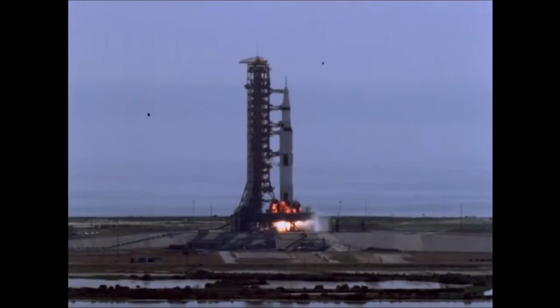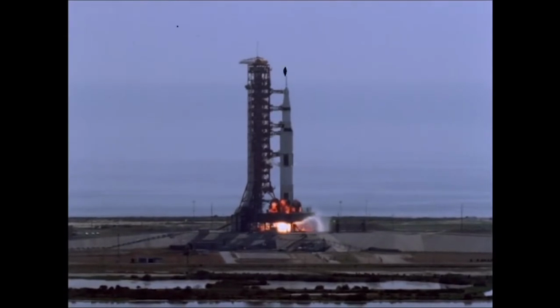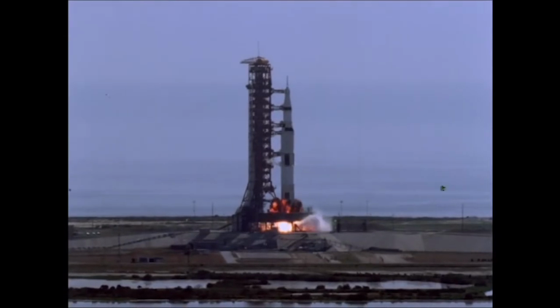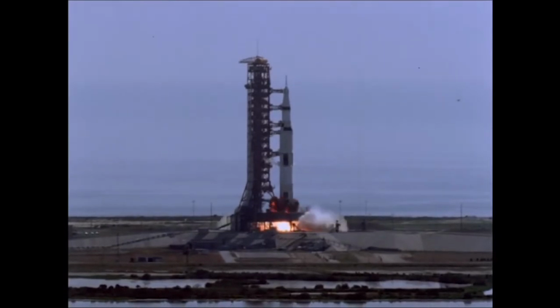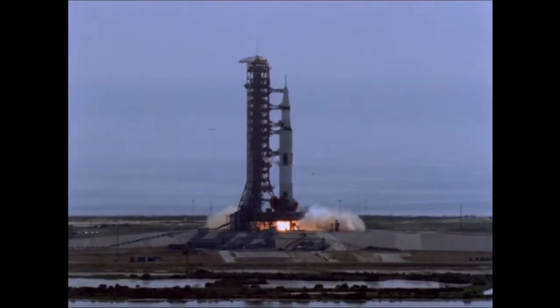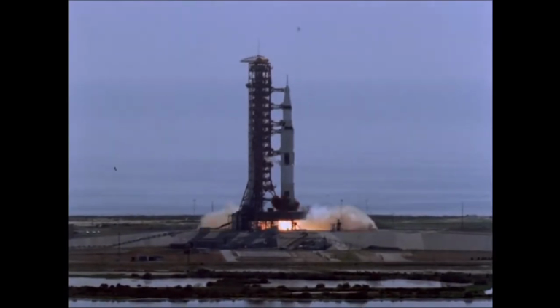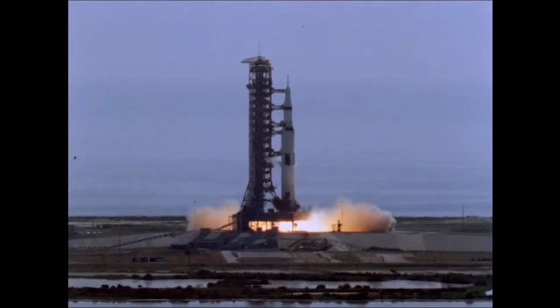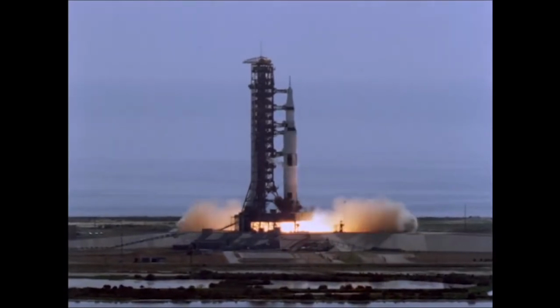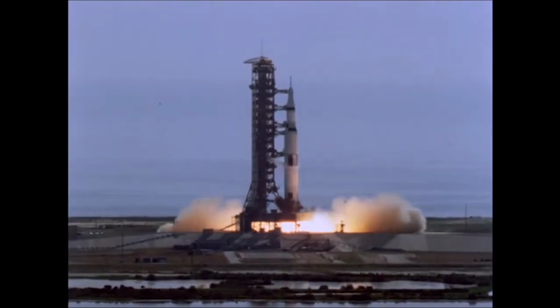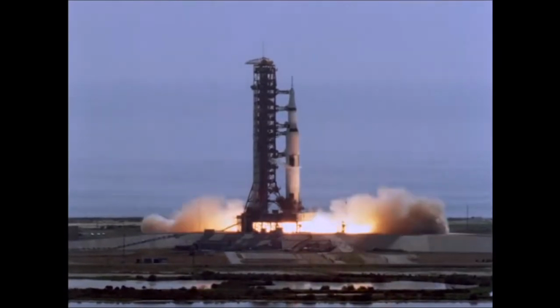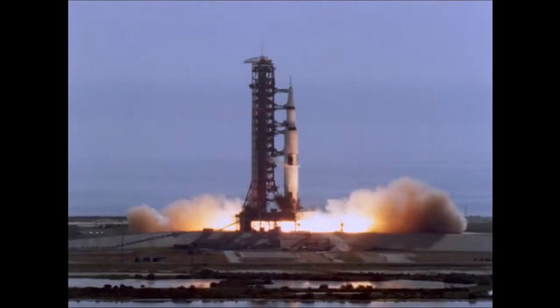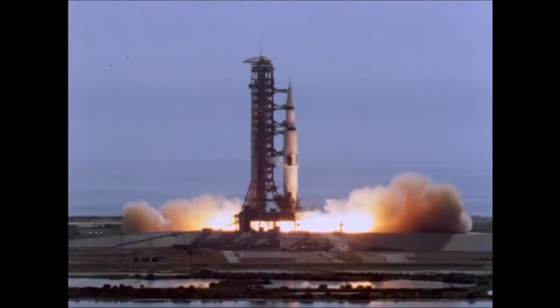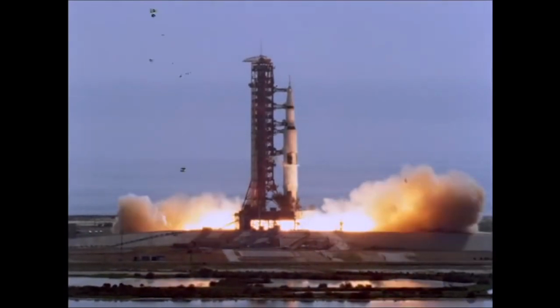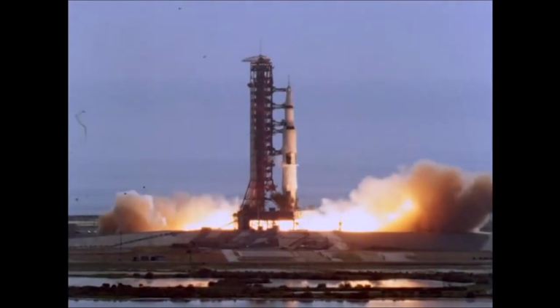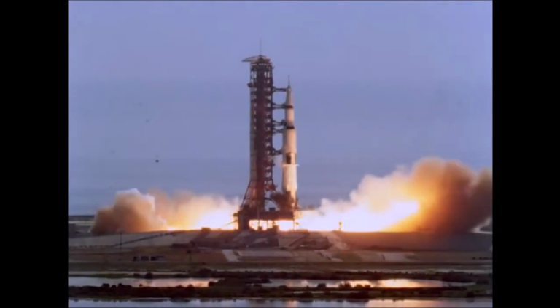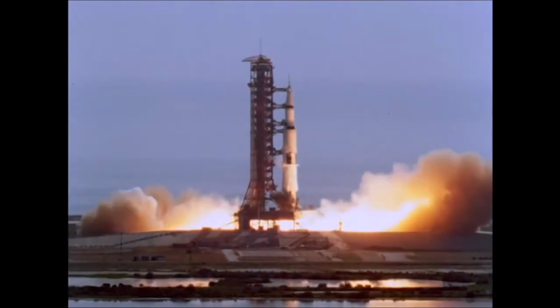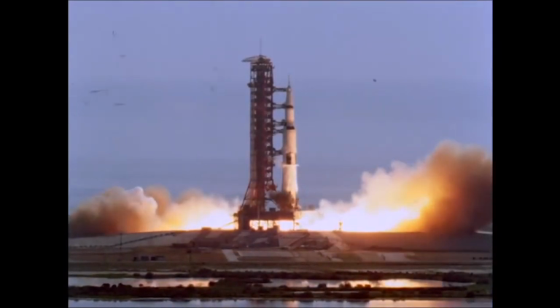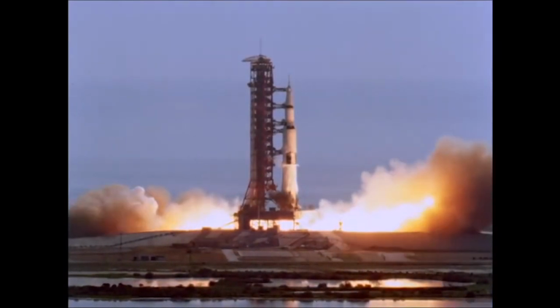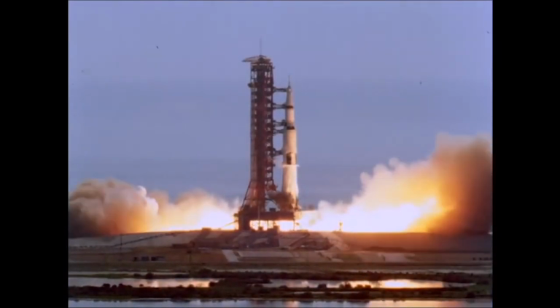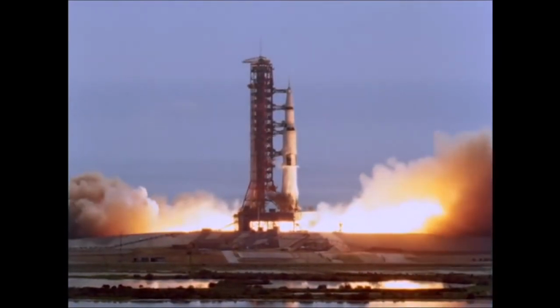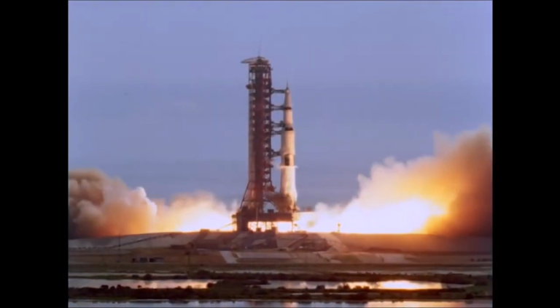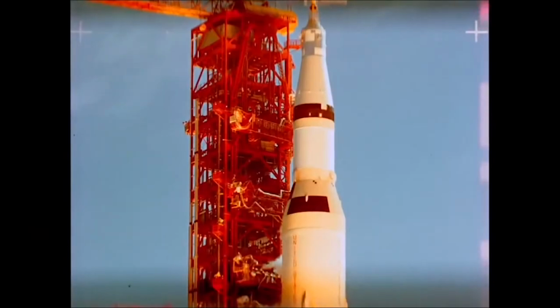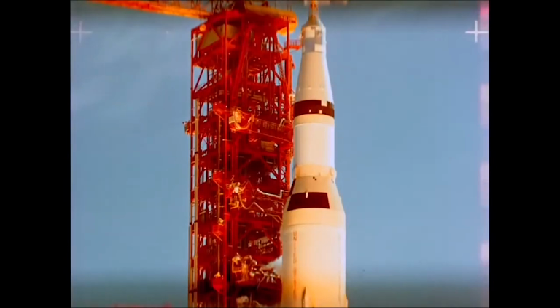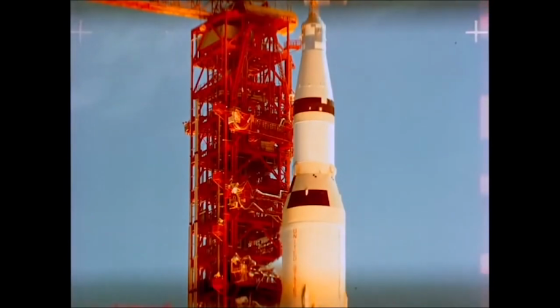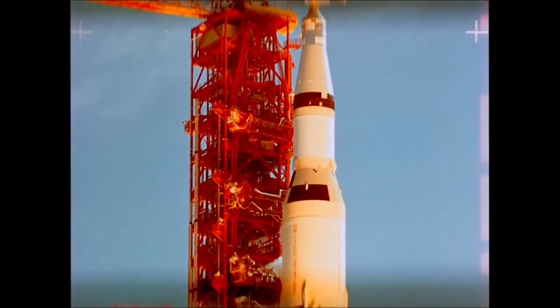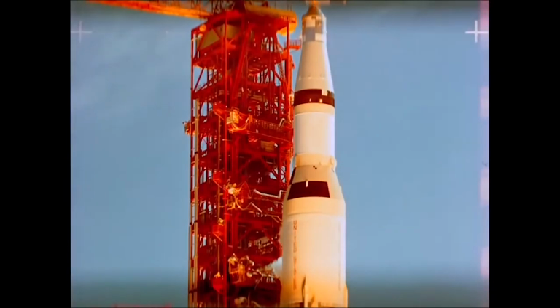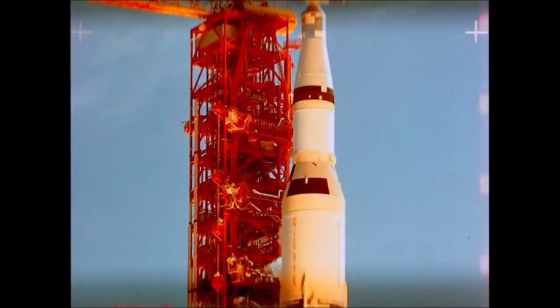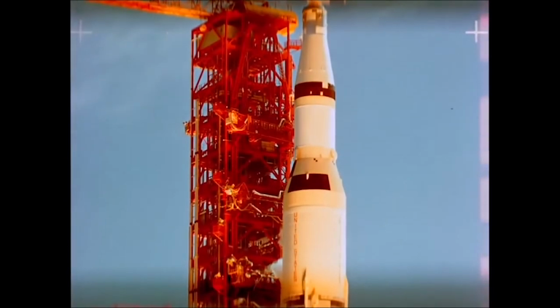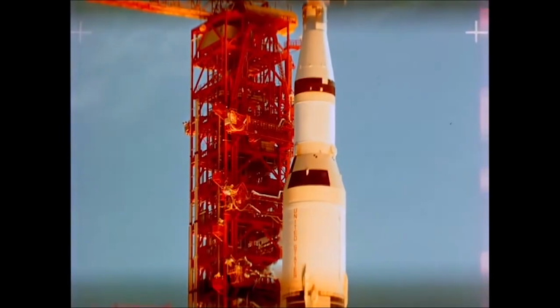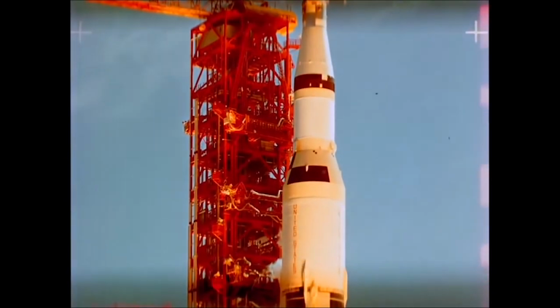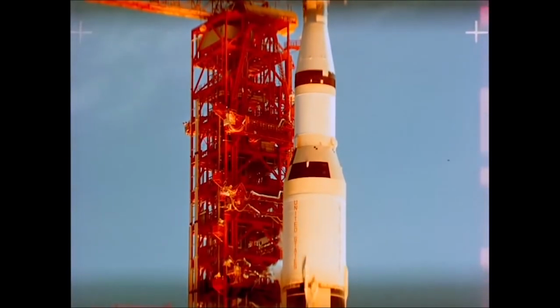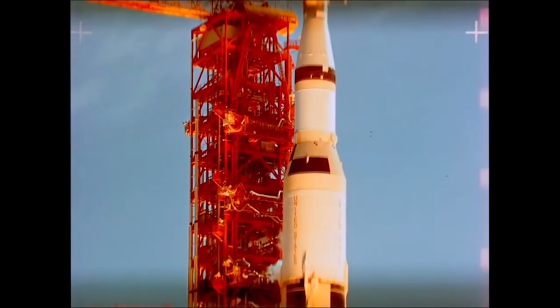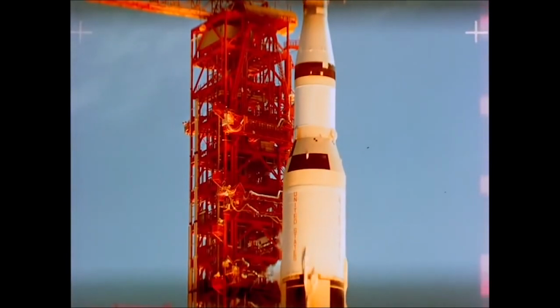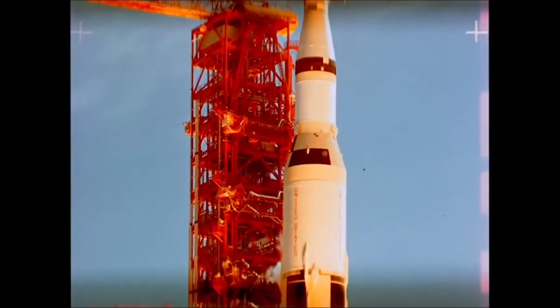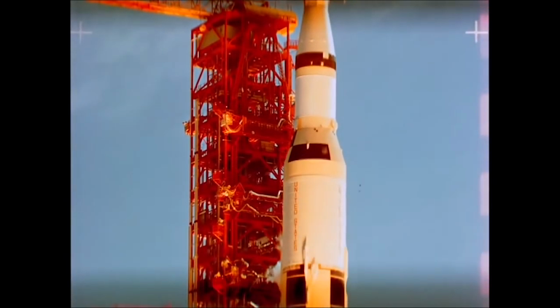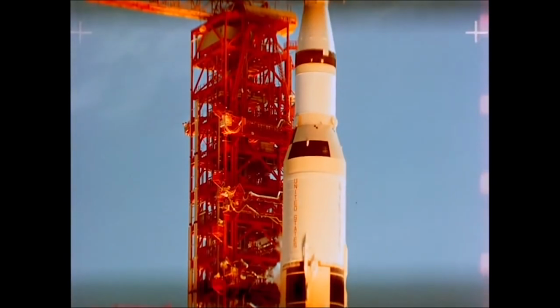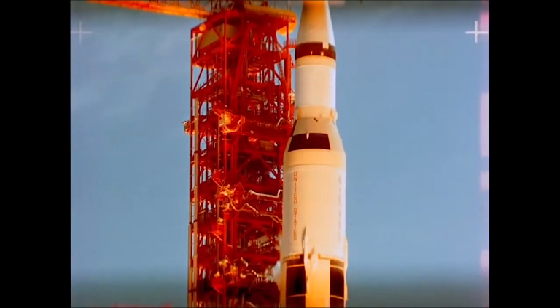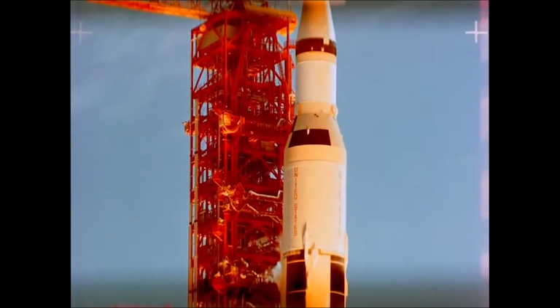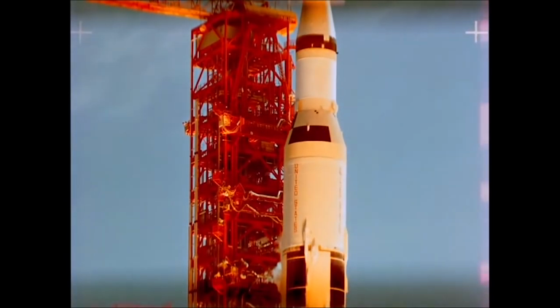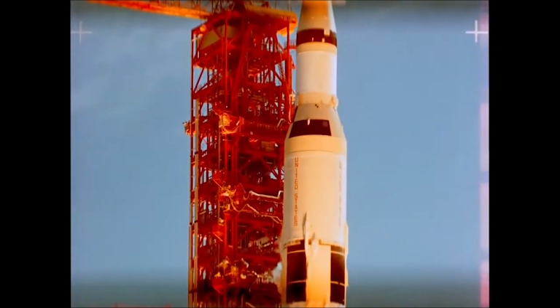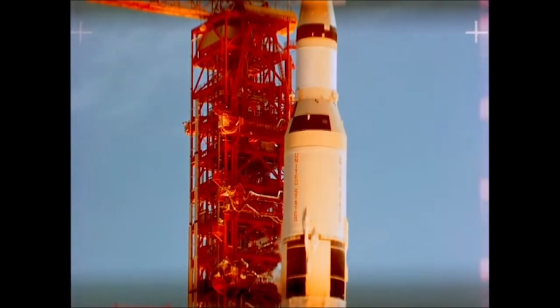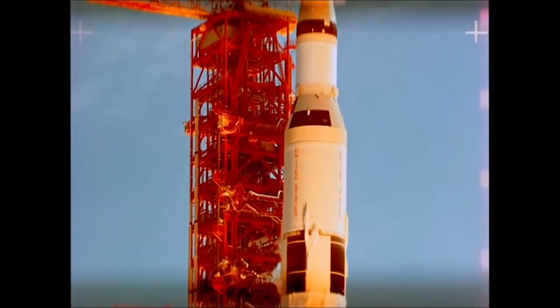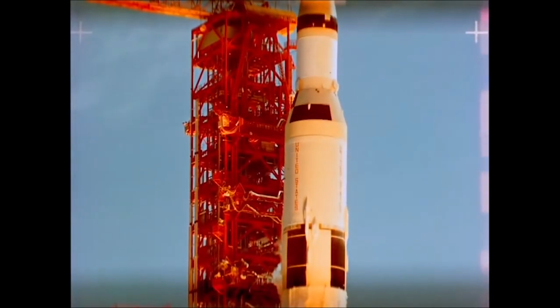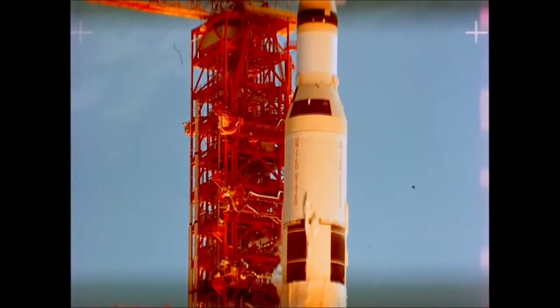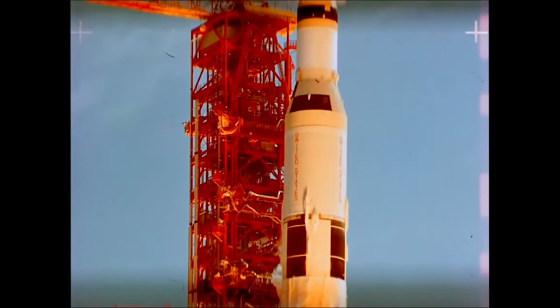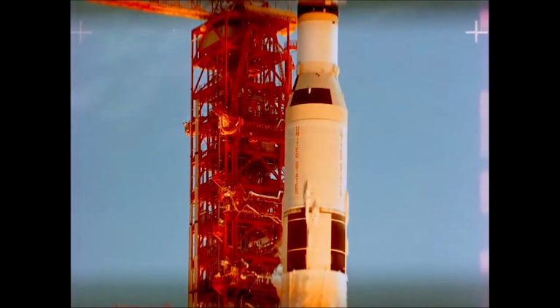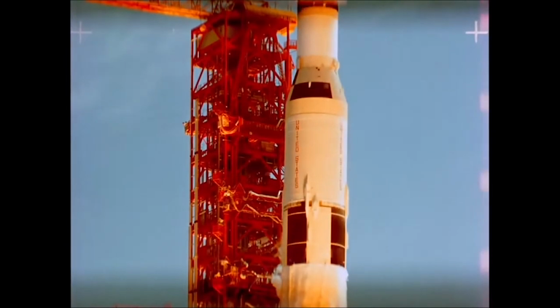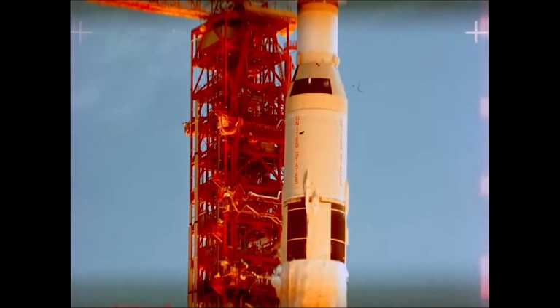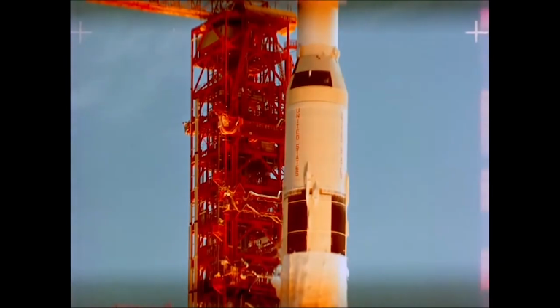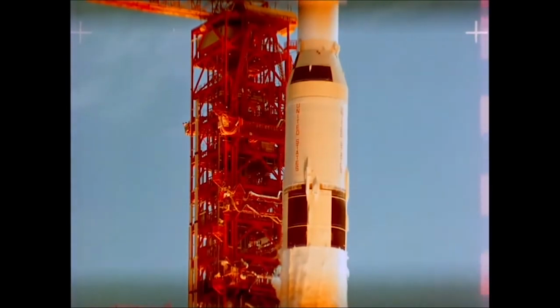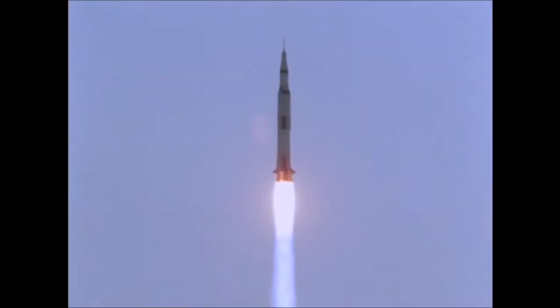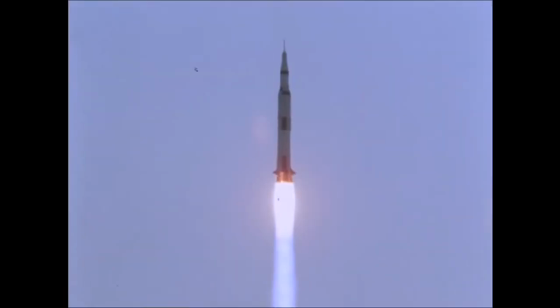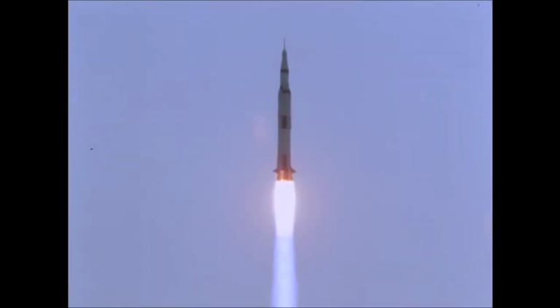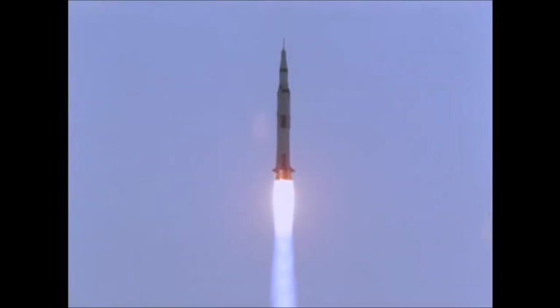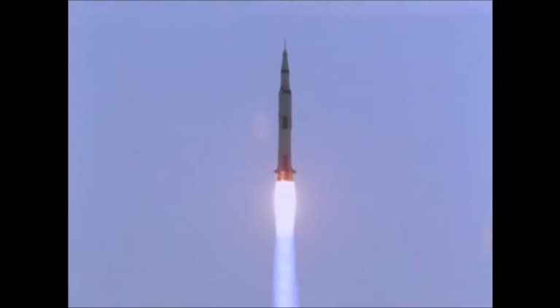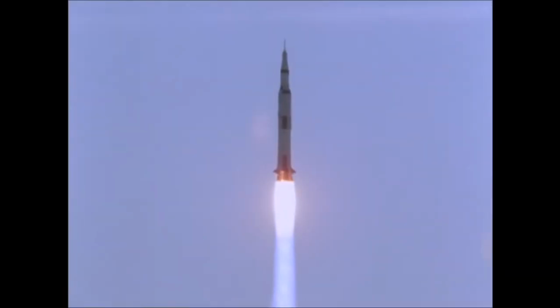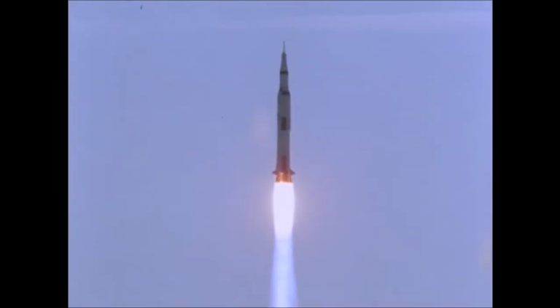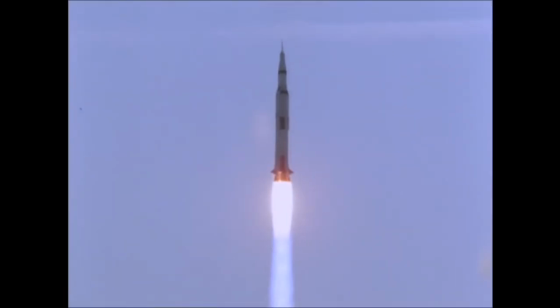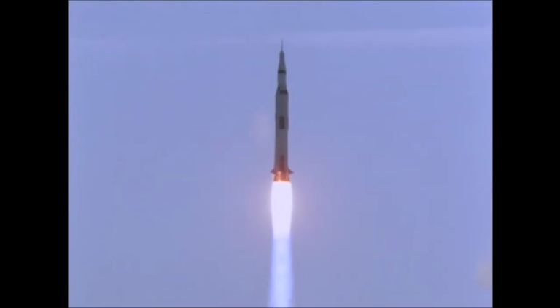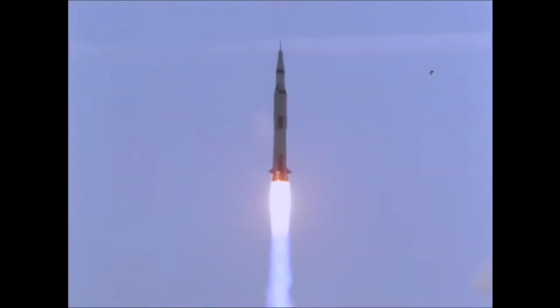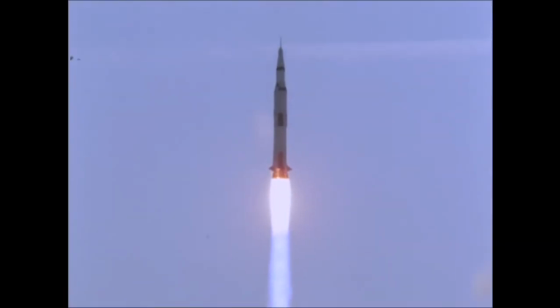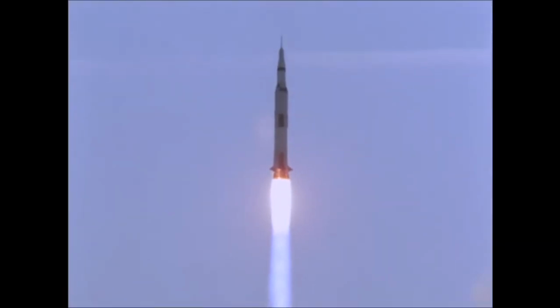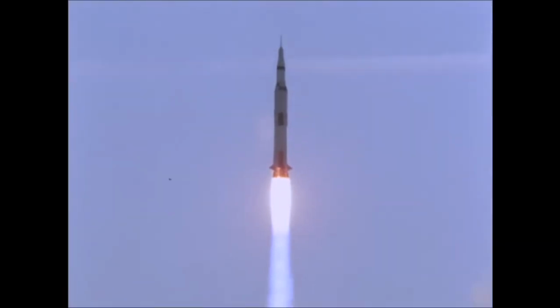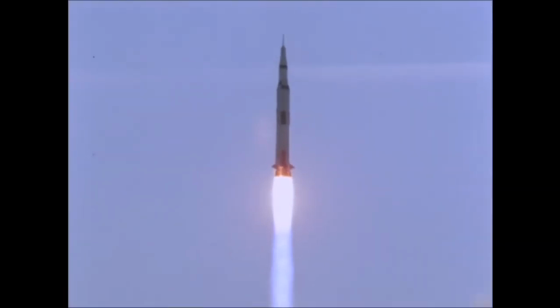50 years ago, the Apollo 11 mission launched from Cape Canaveral, Florida. The mission put the first astronaut, Buzz Aldrin, on the moon.